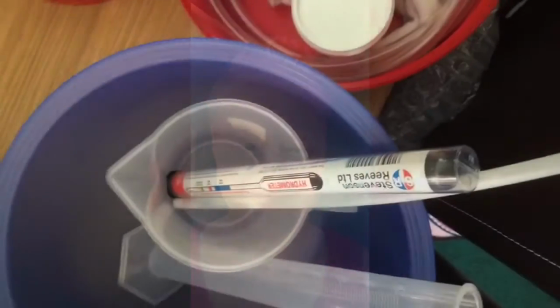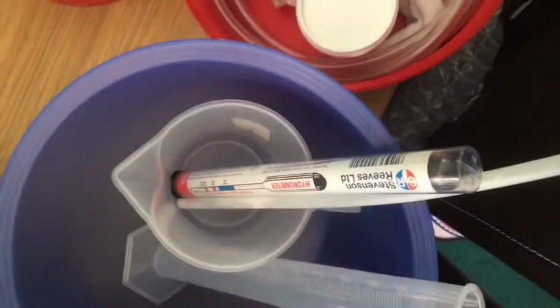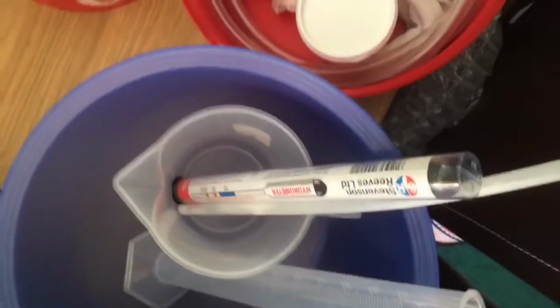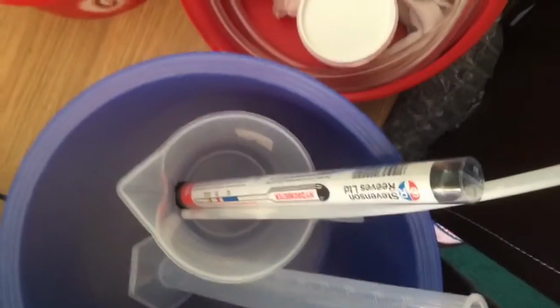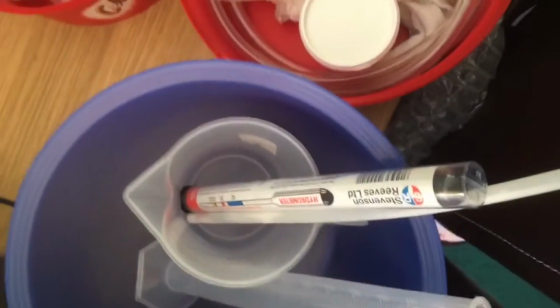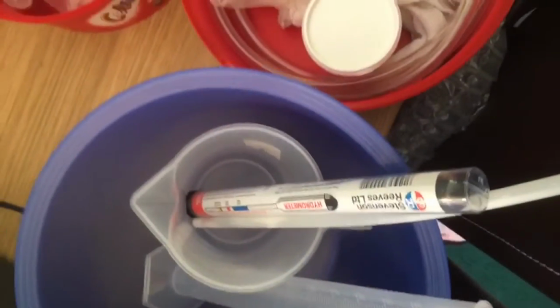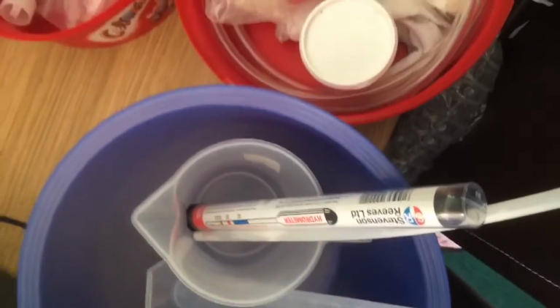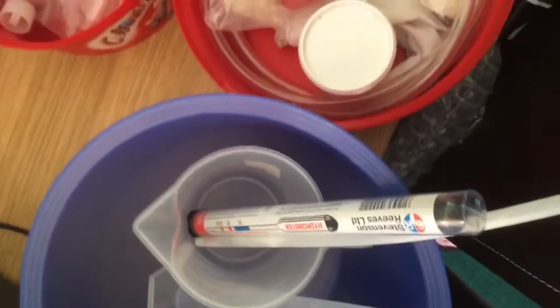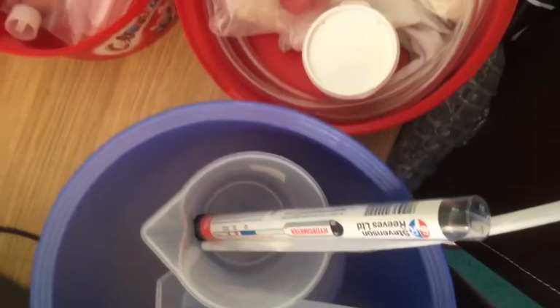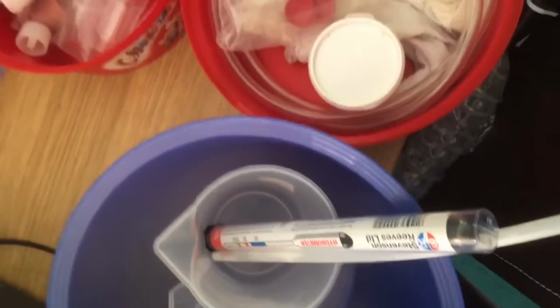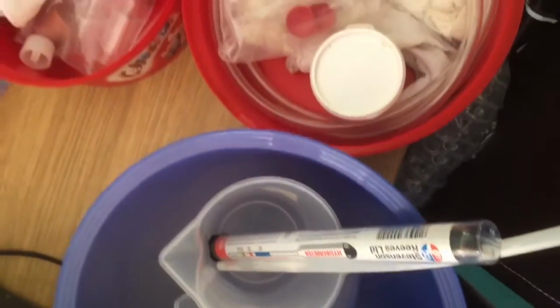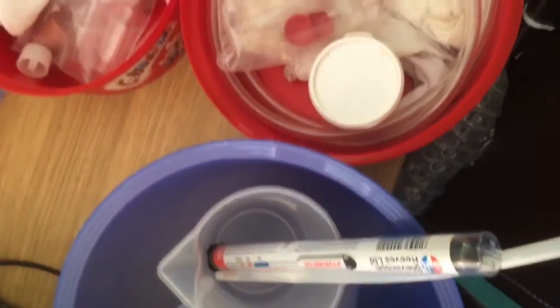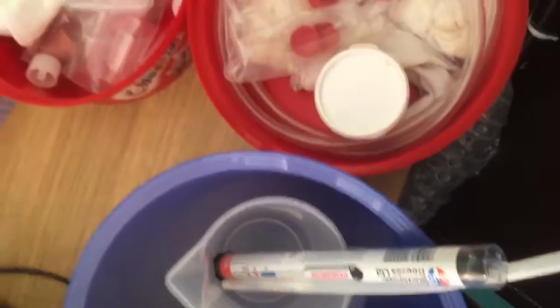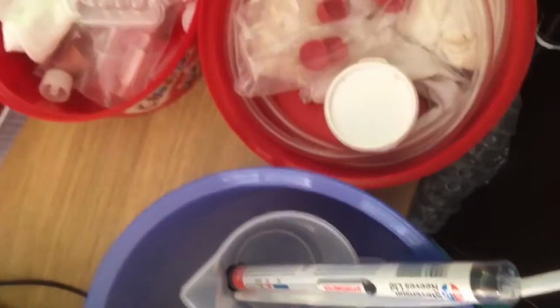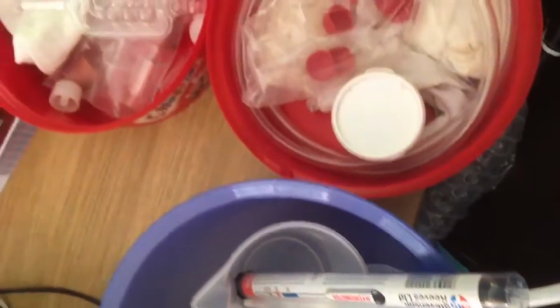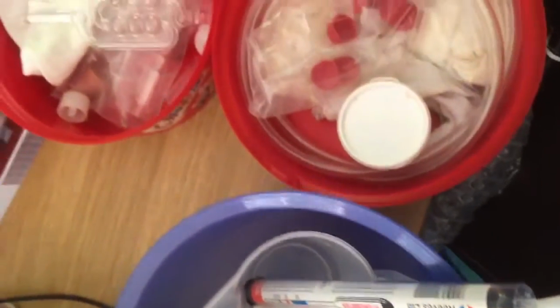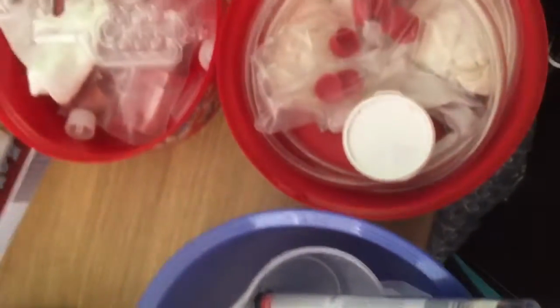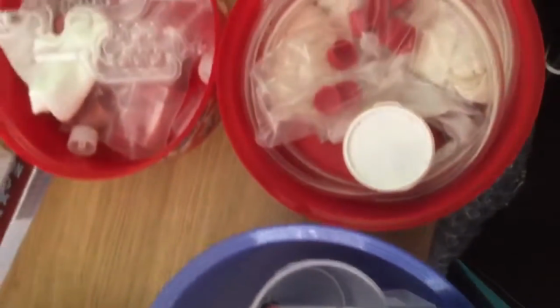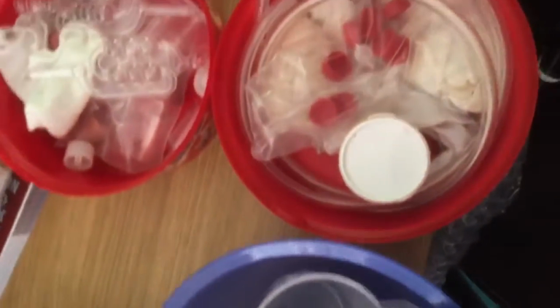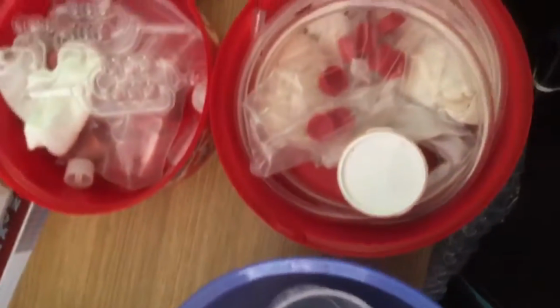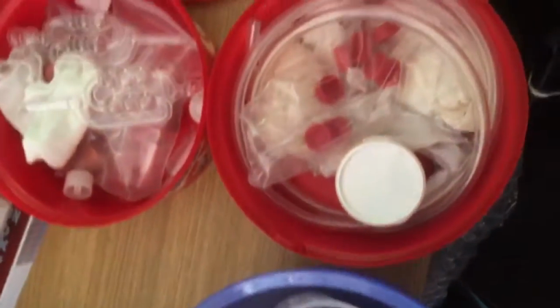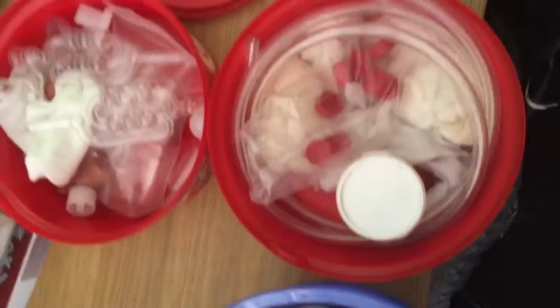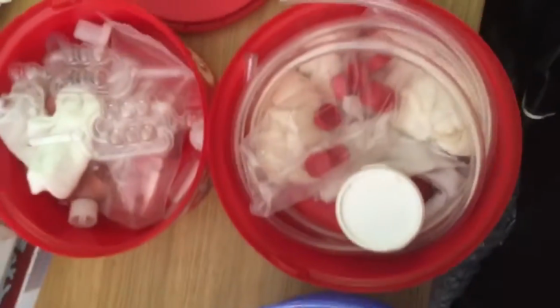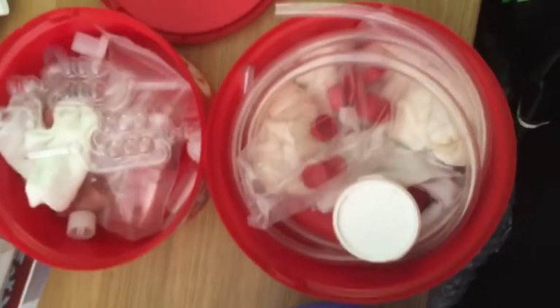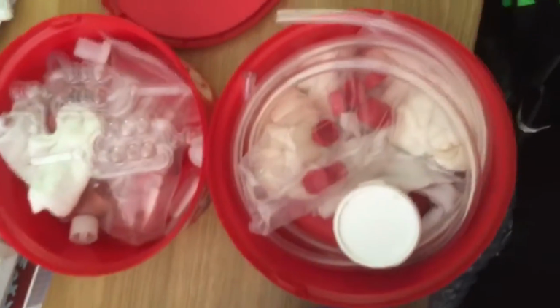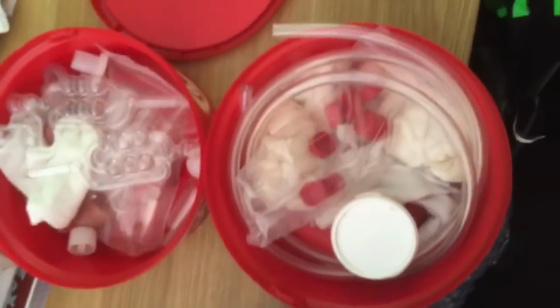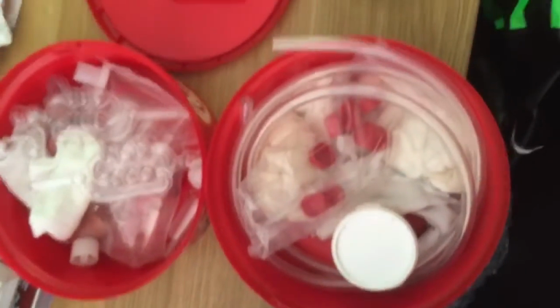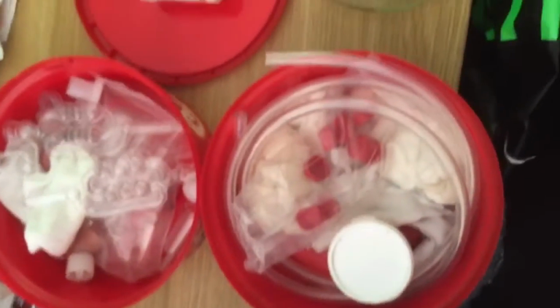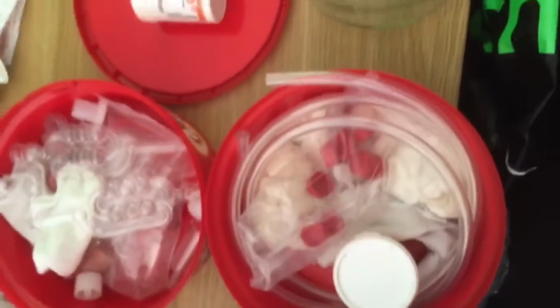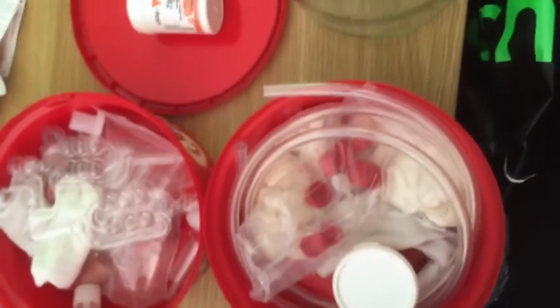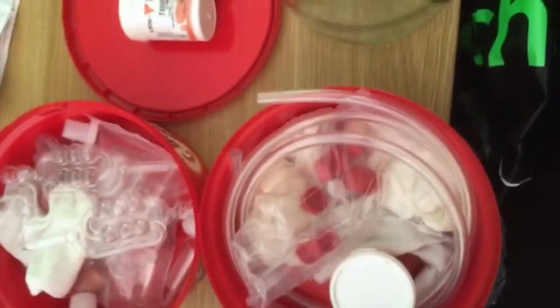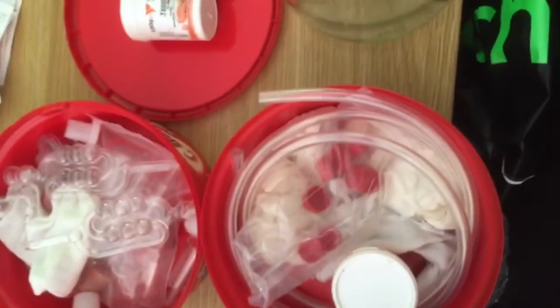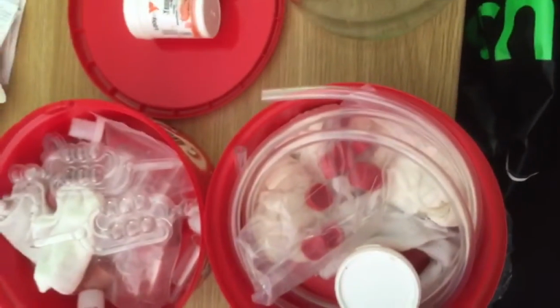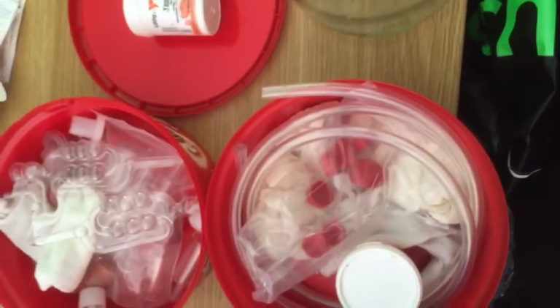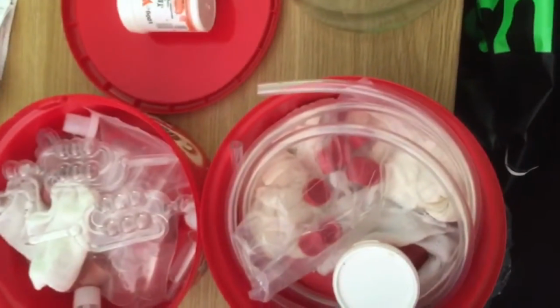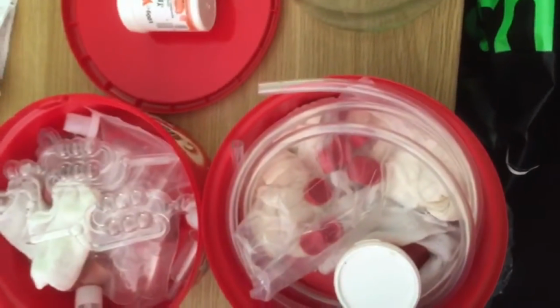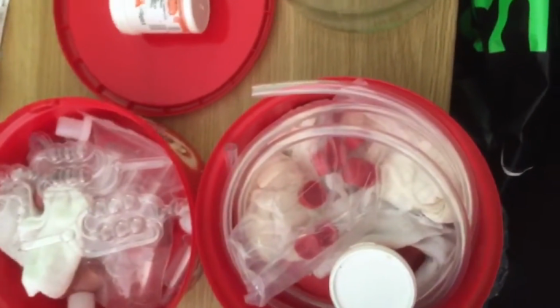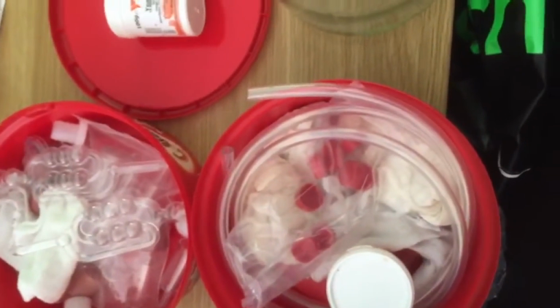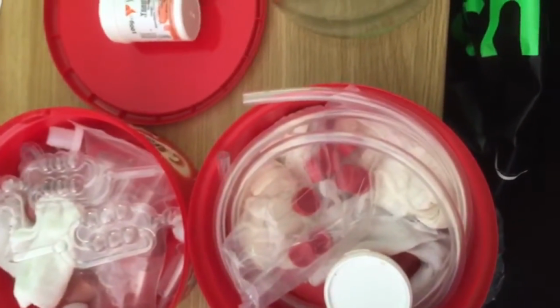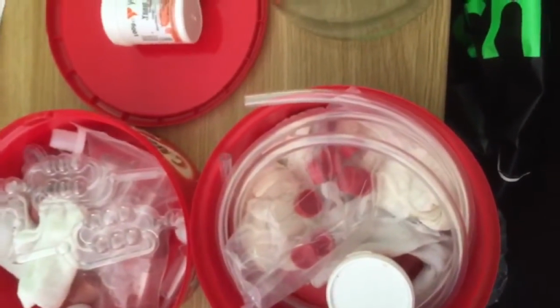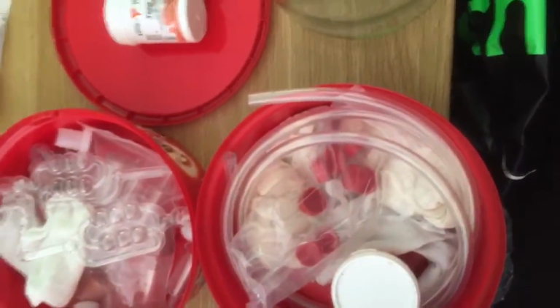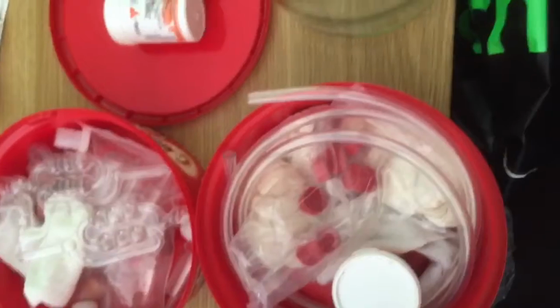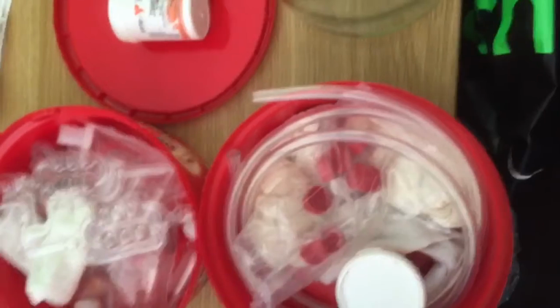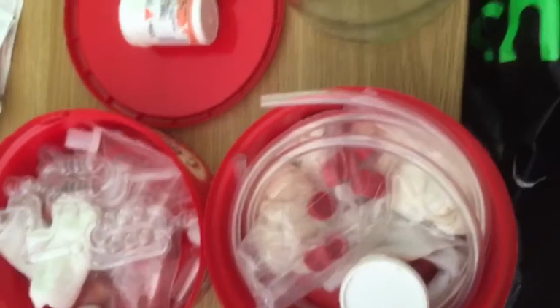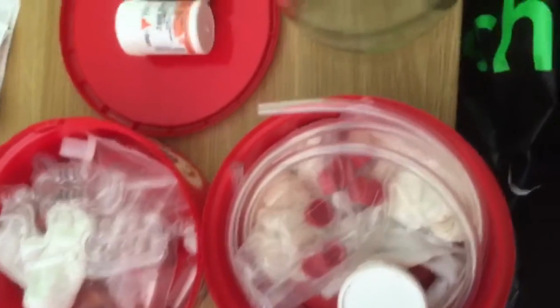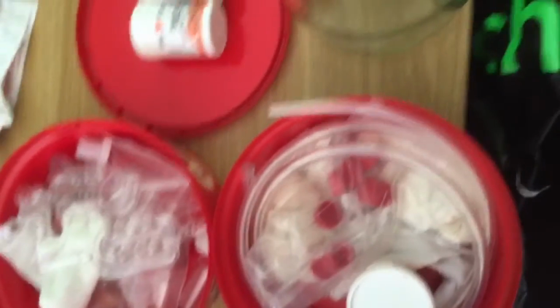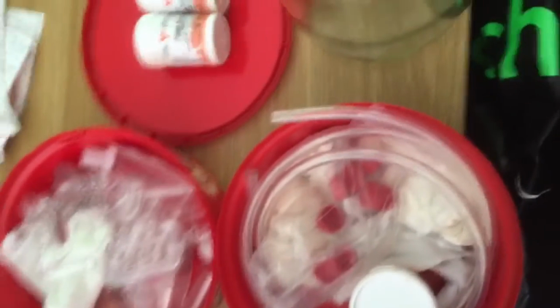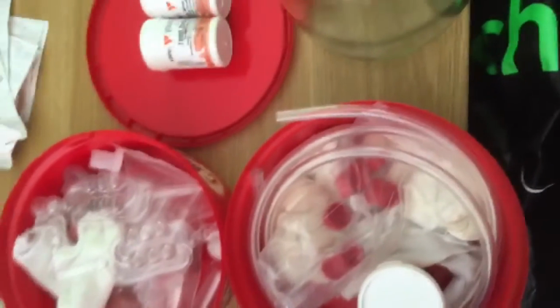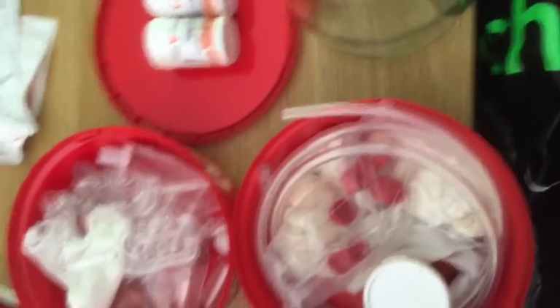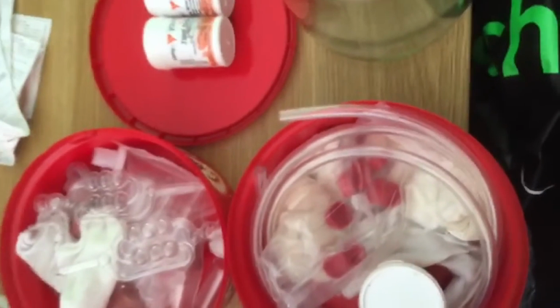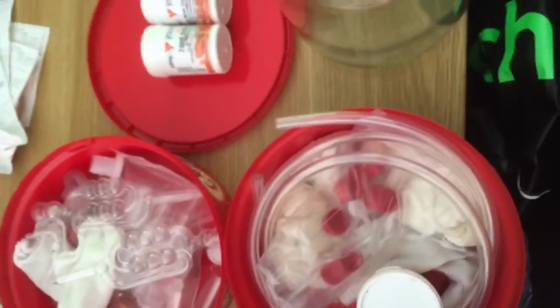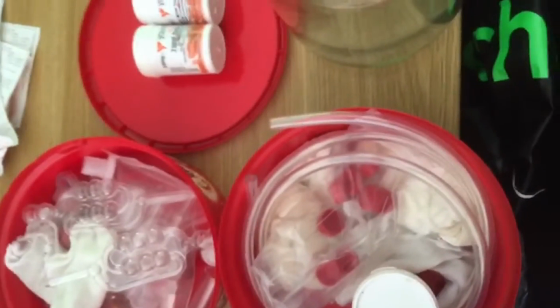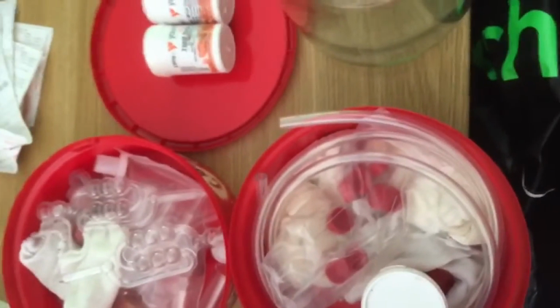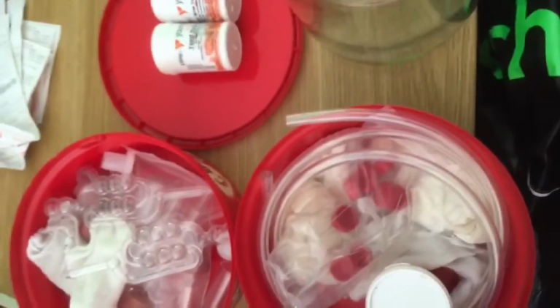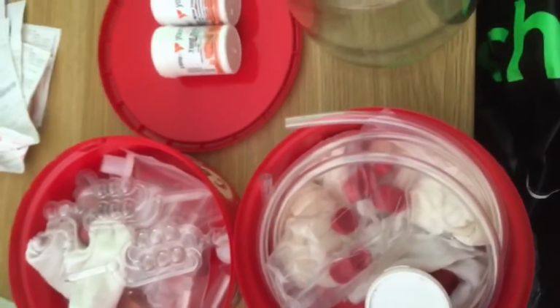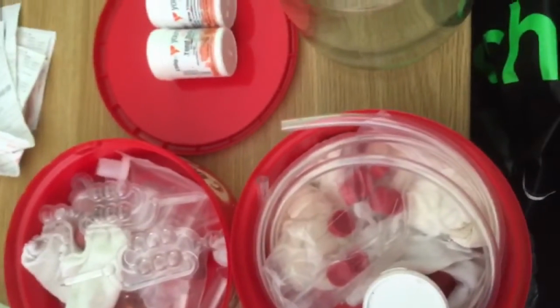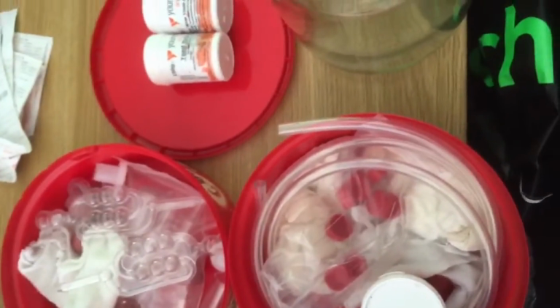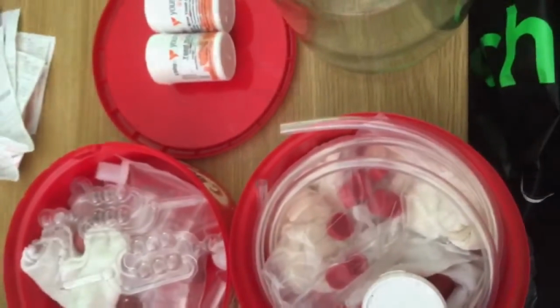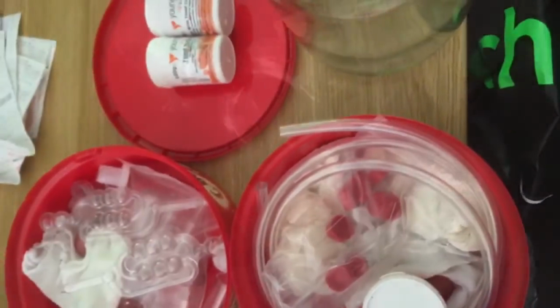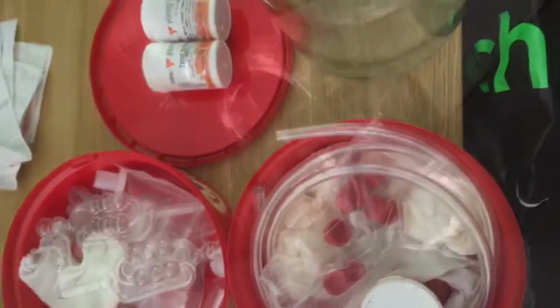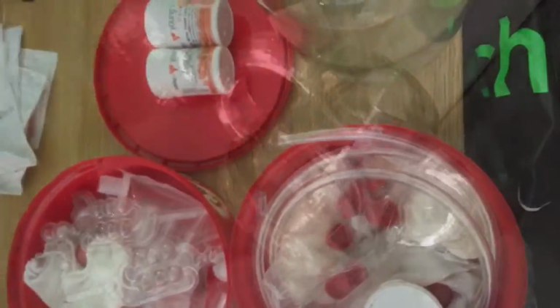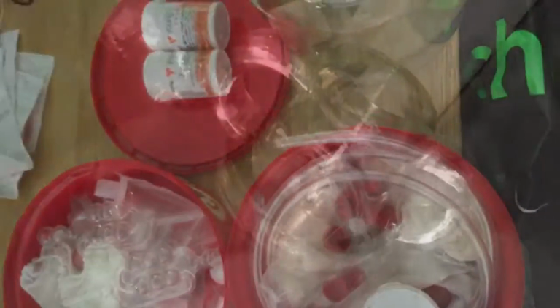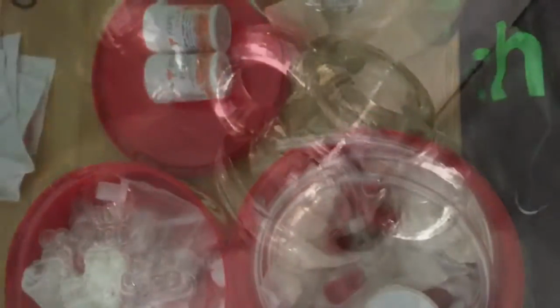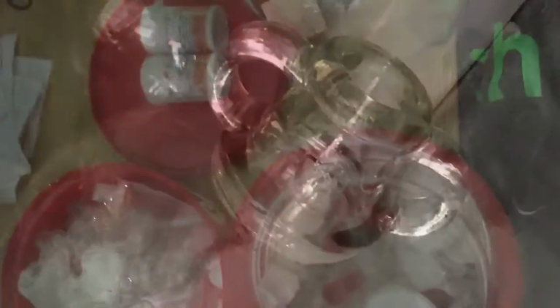Advertise on free sites looking for winemaking stuff - you'll be amazed what you can find for free. I didn't really pay for any of my kit.